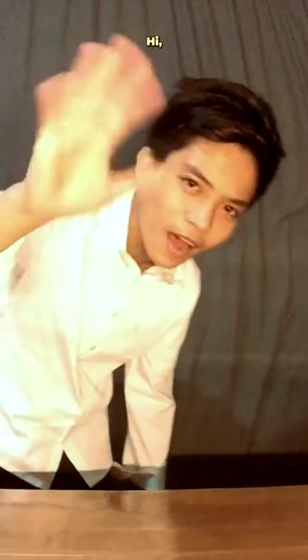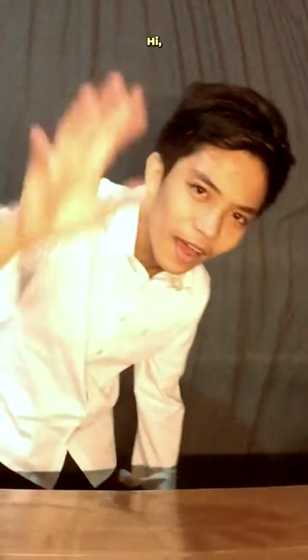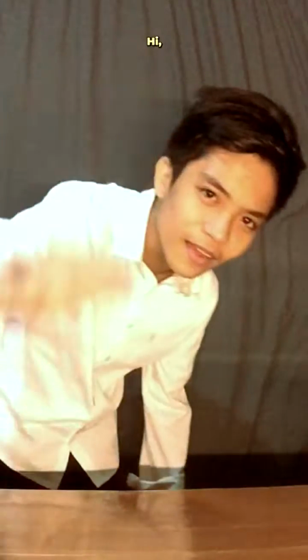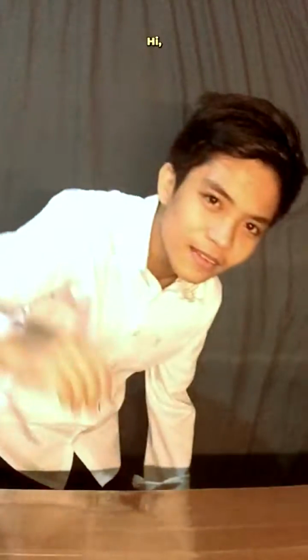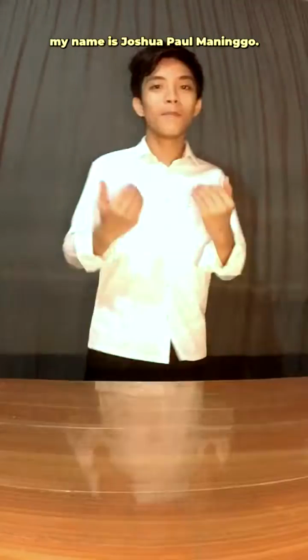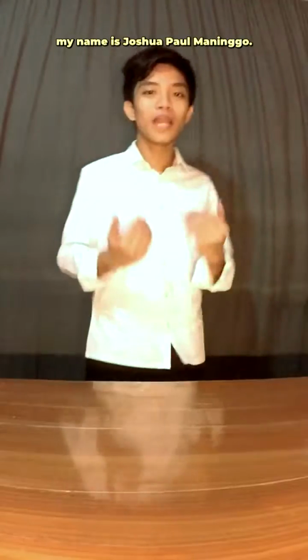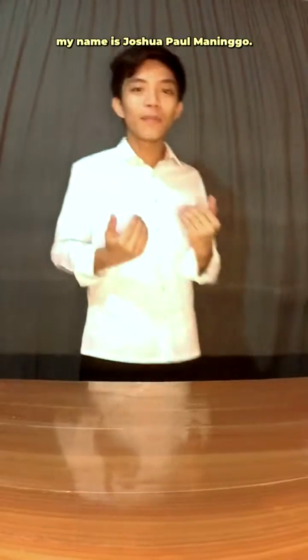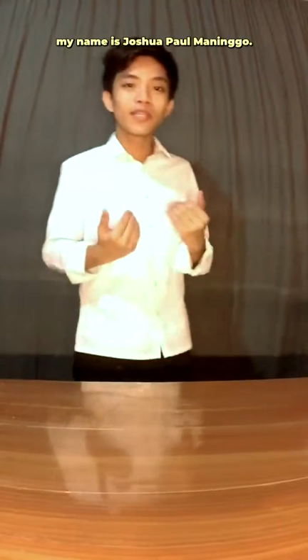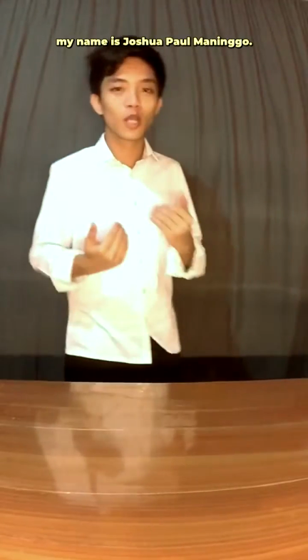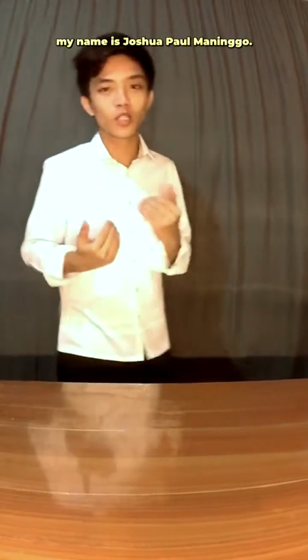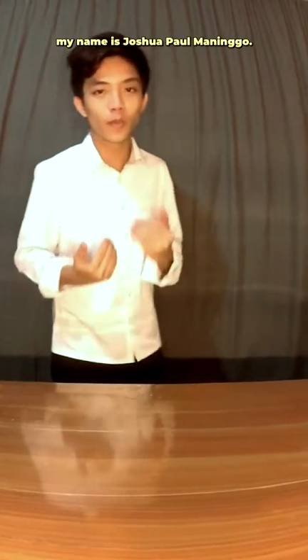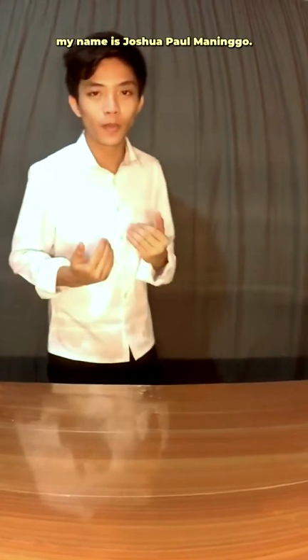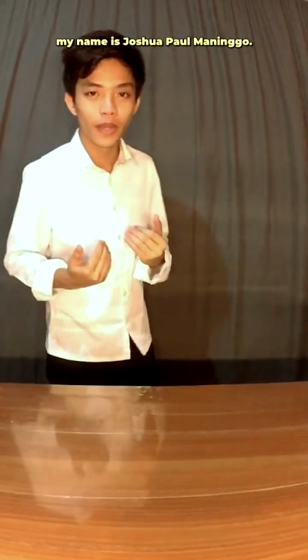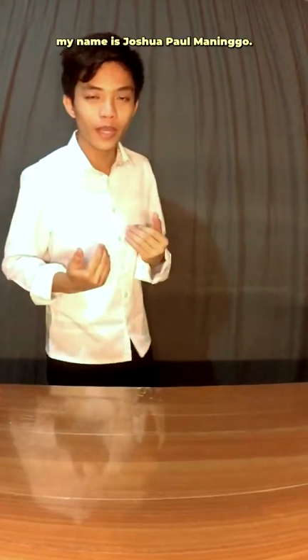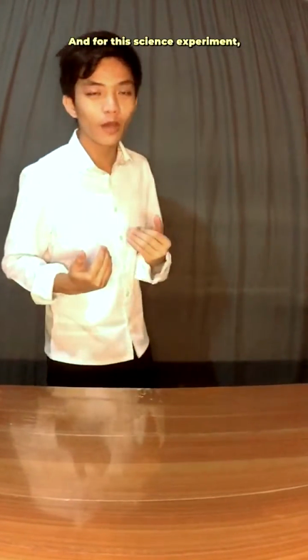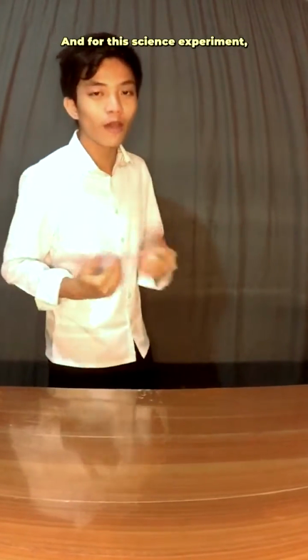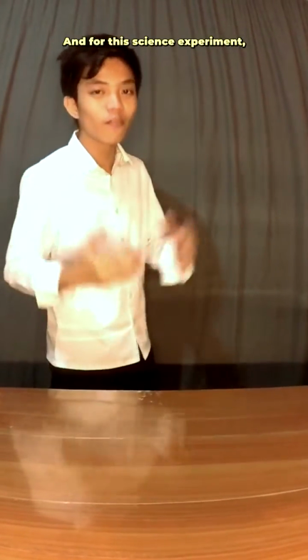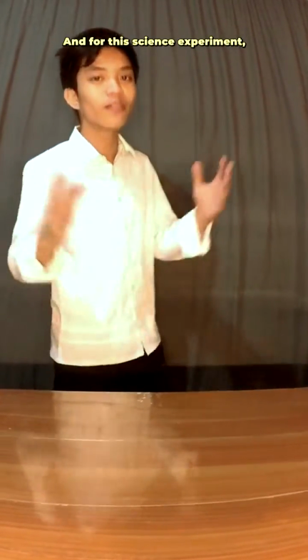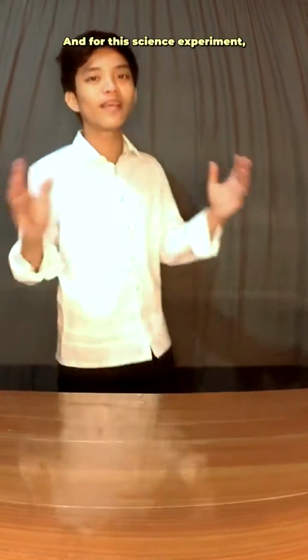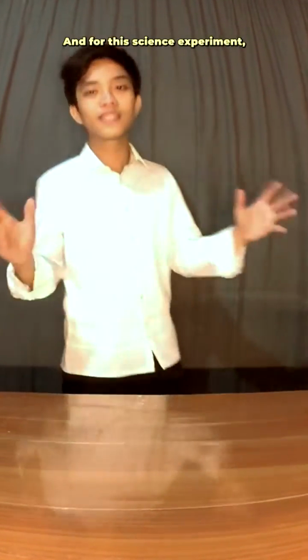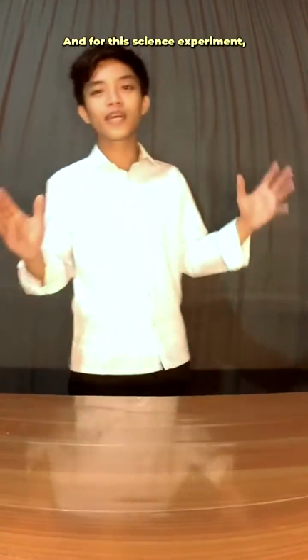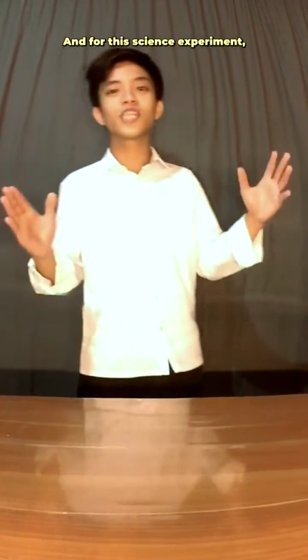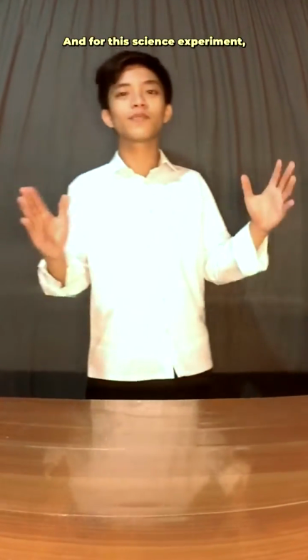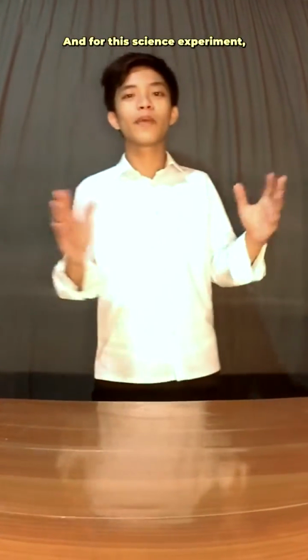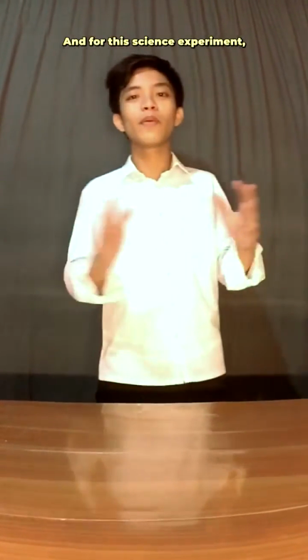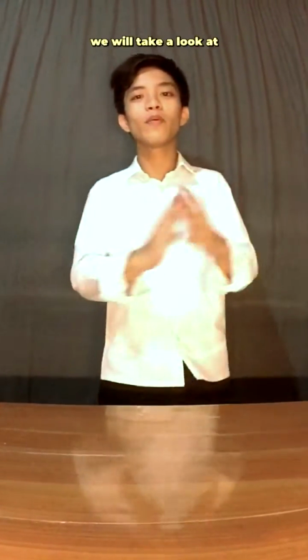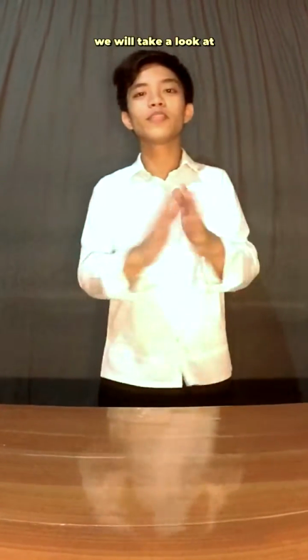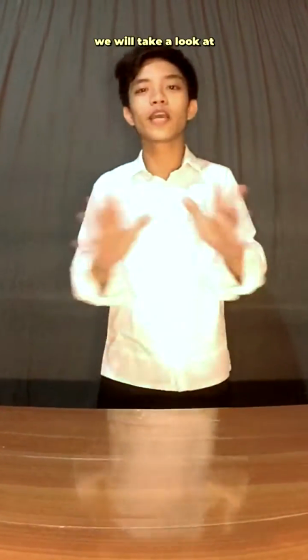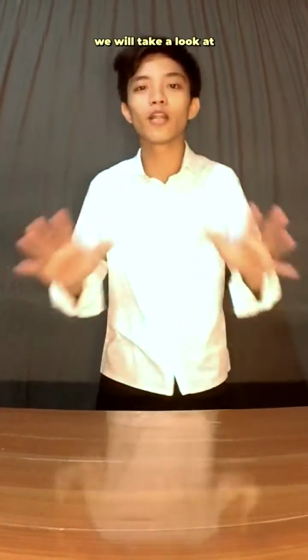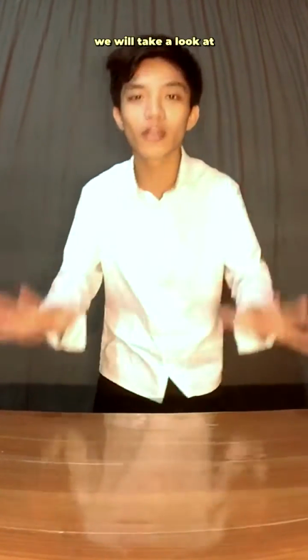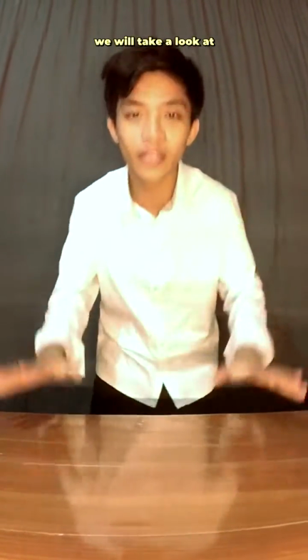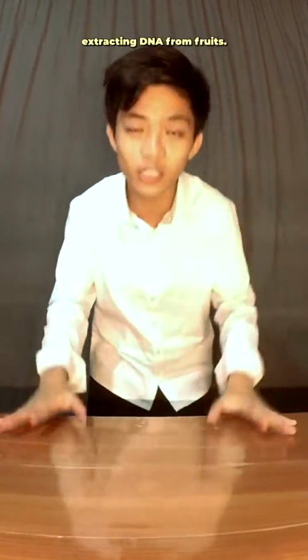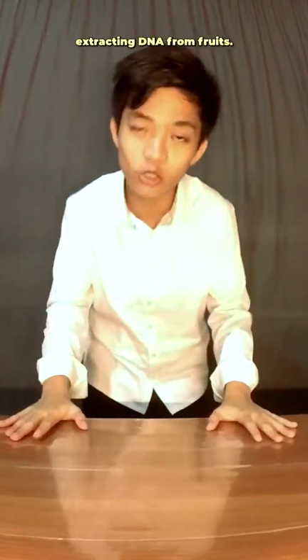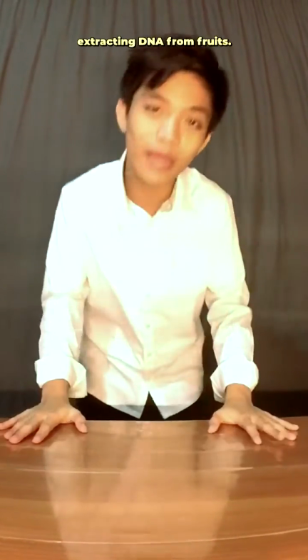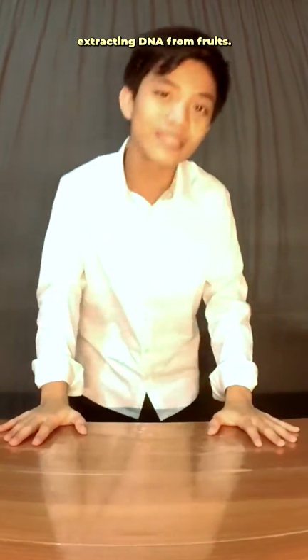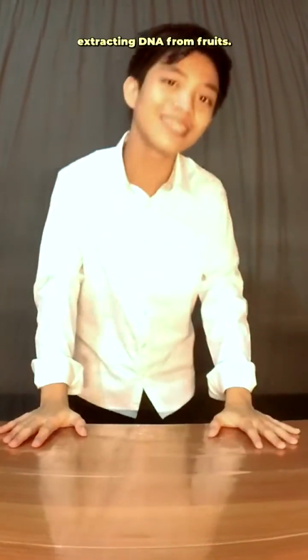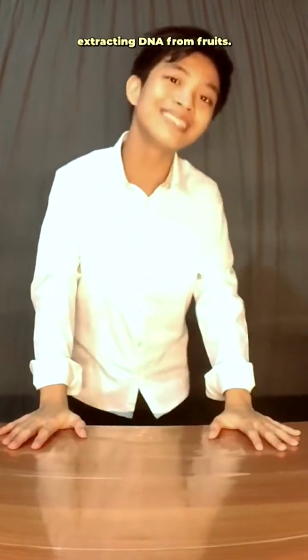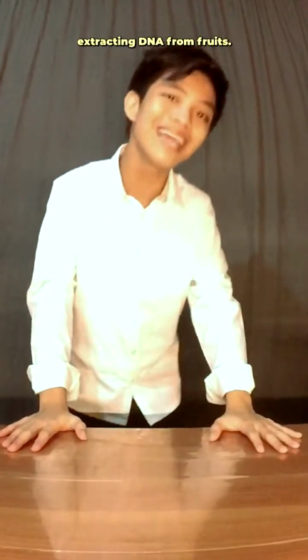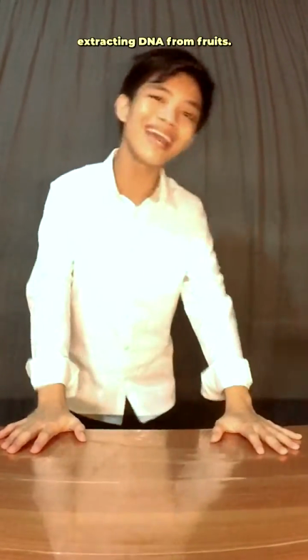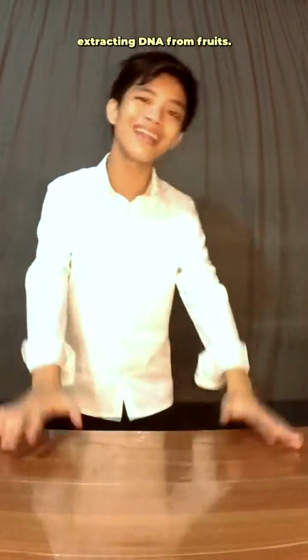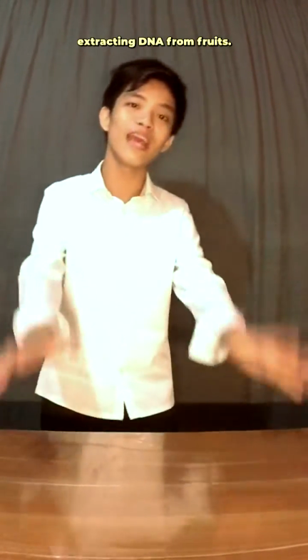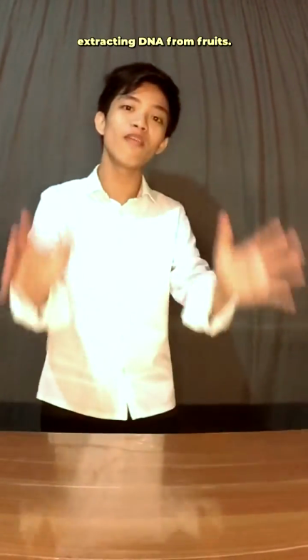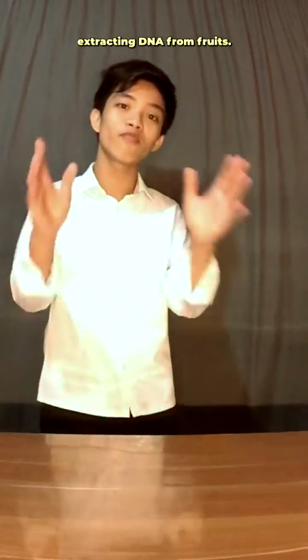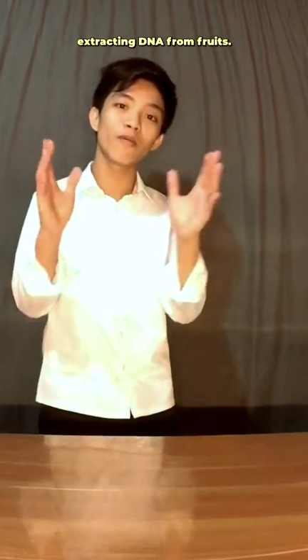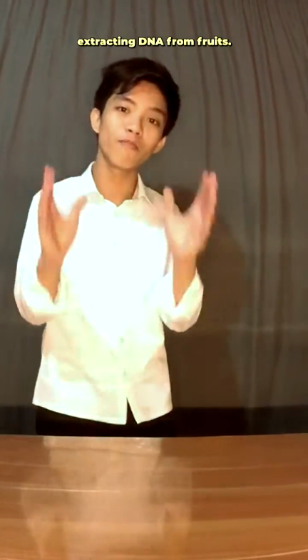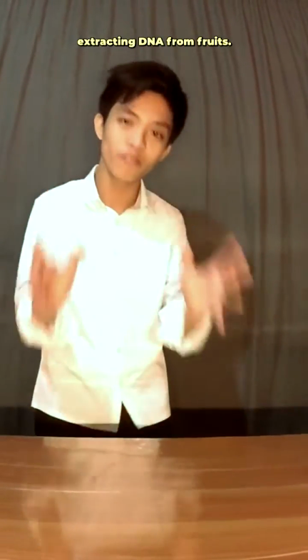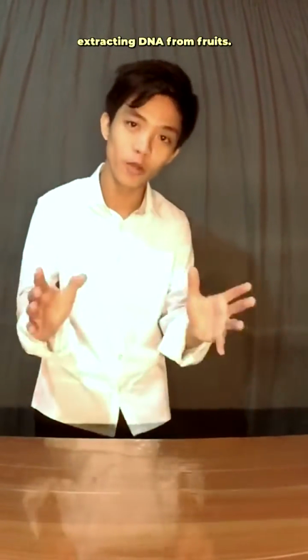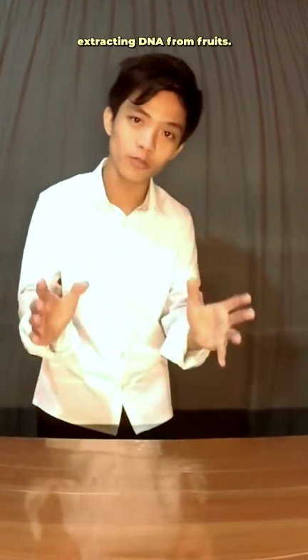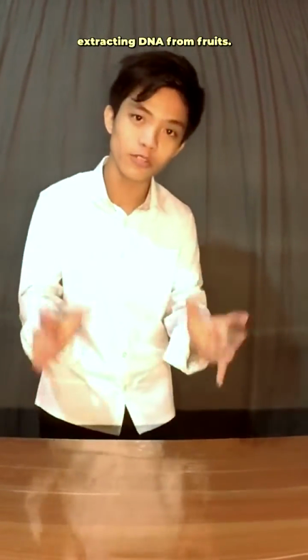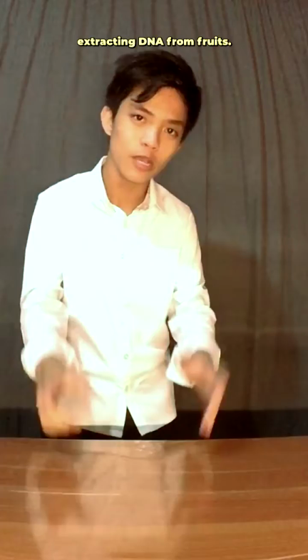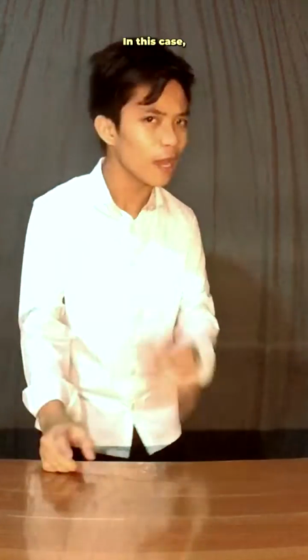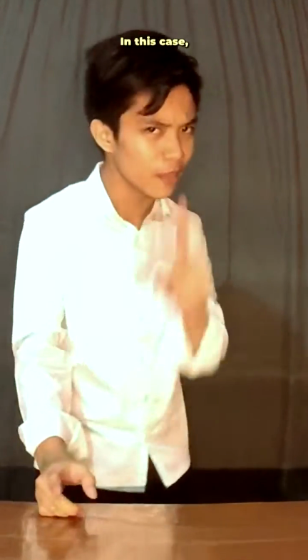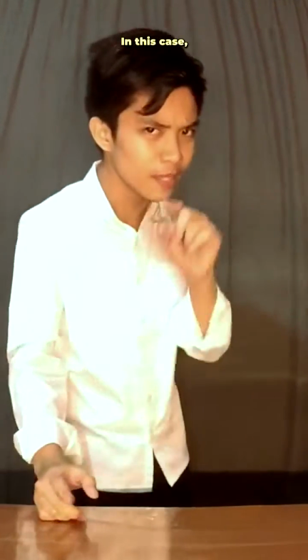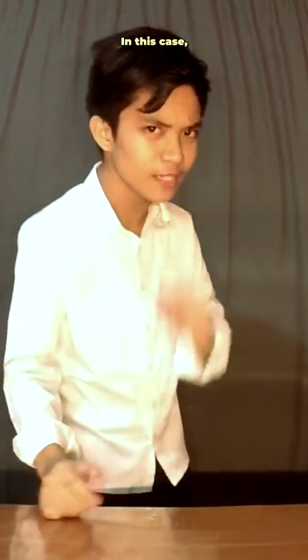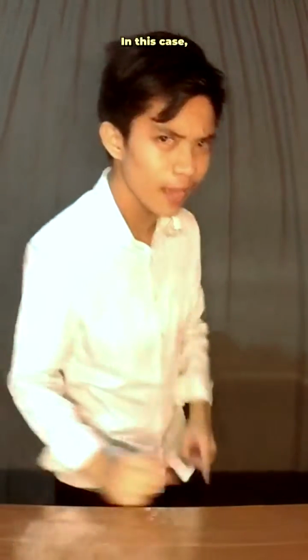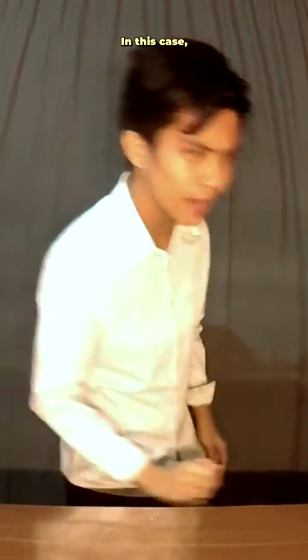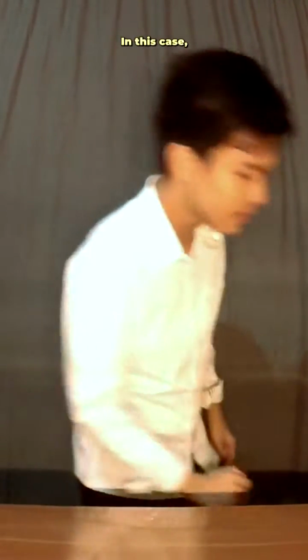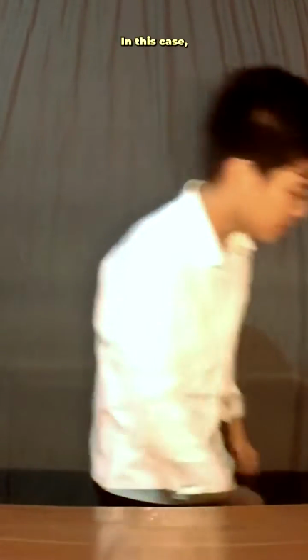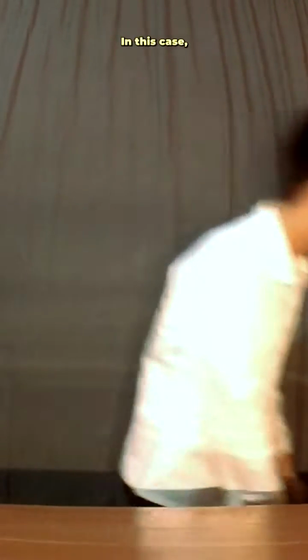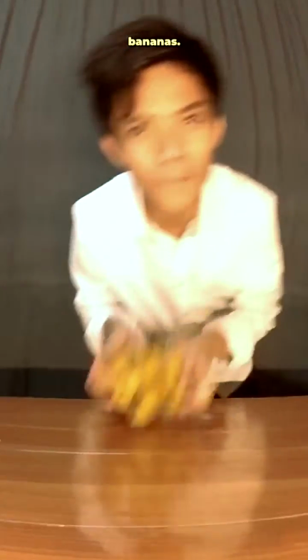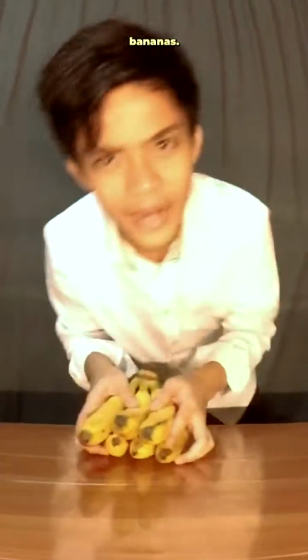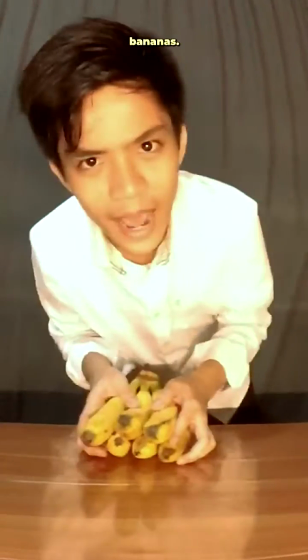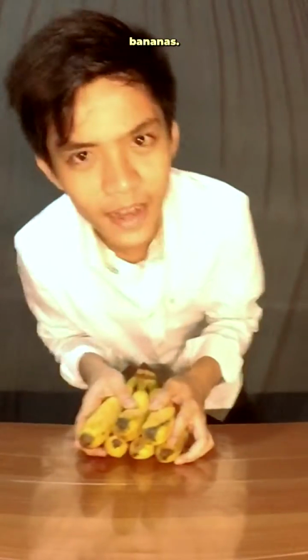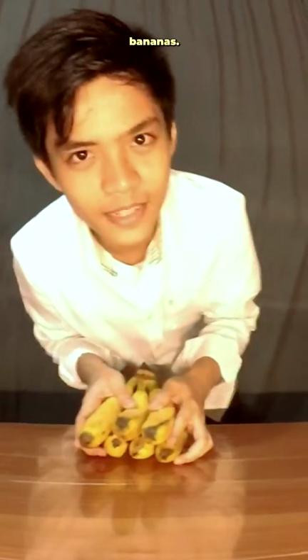Hi, my name is Joshua Balmeningo, and for this science experiment, we will take a look at extracting DNA from fruits. In this case, bananas.